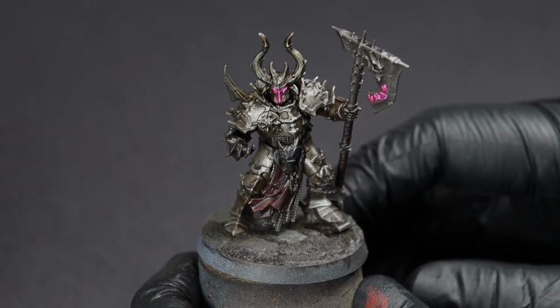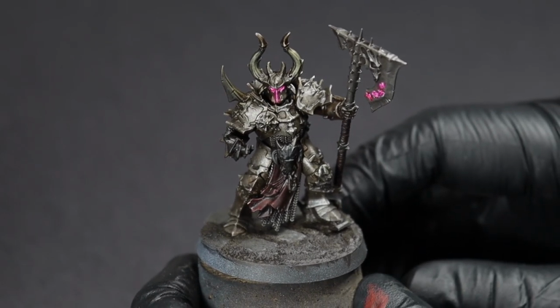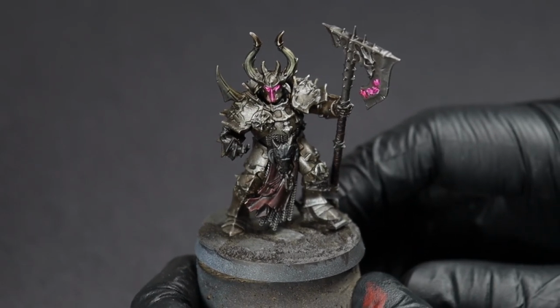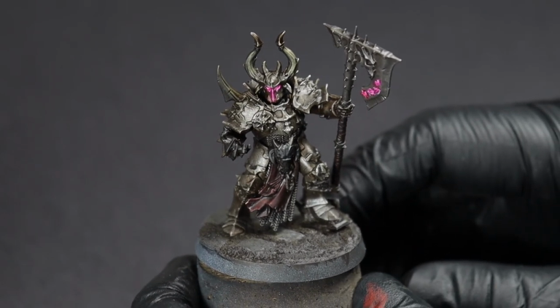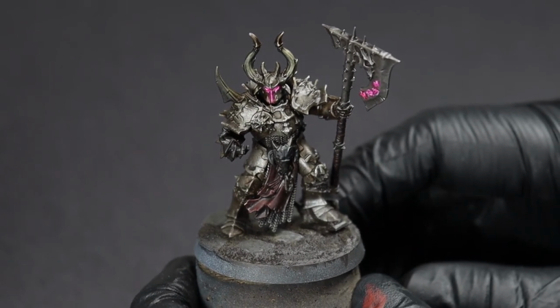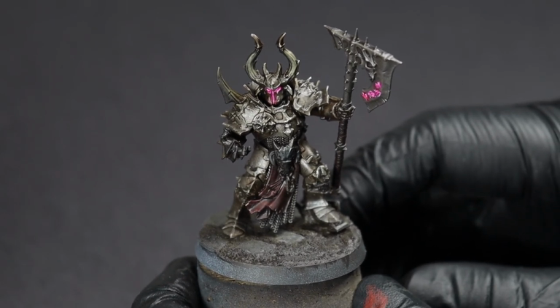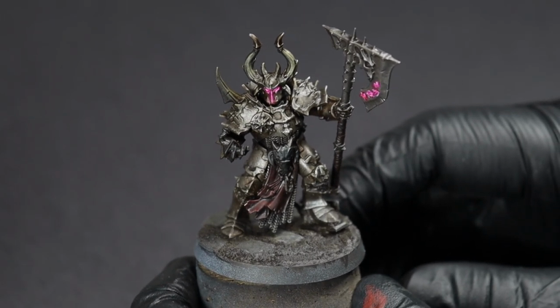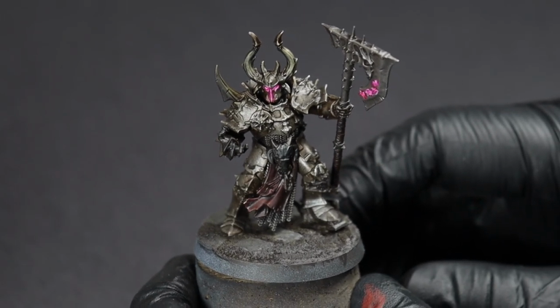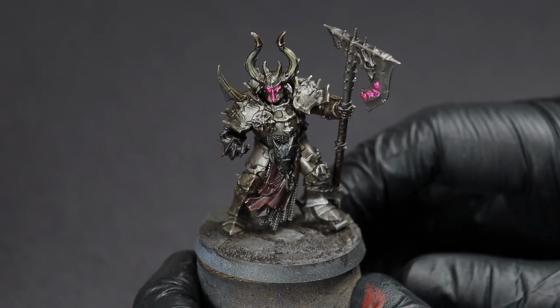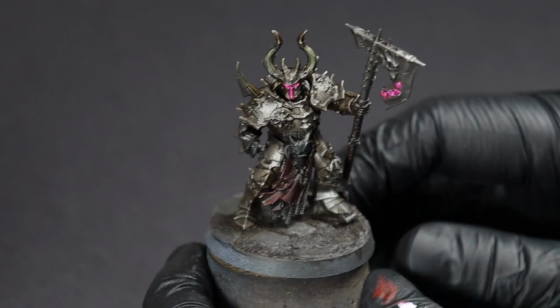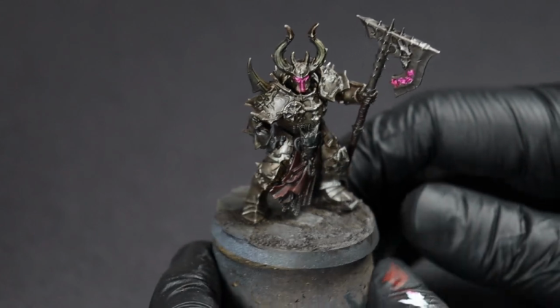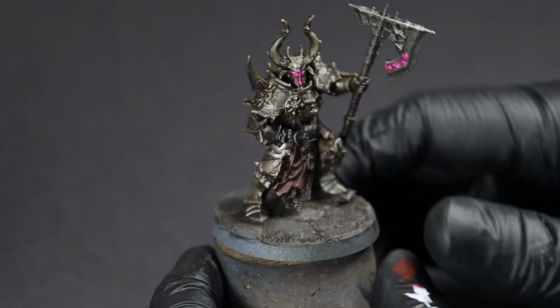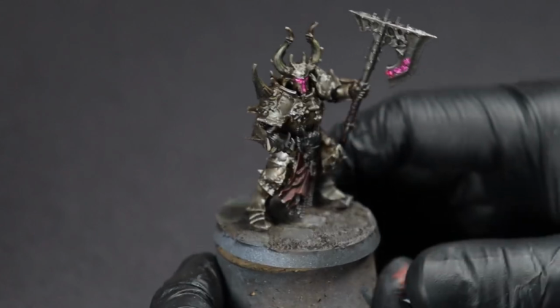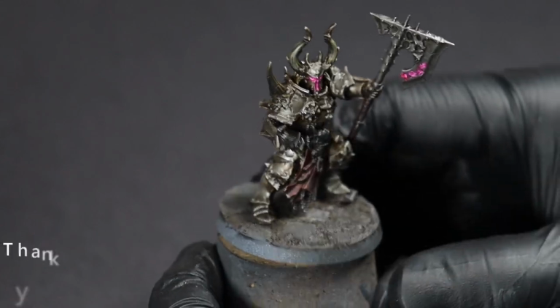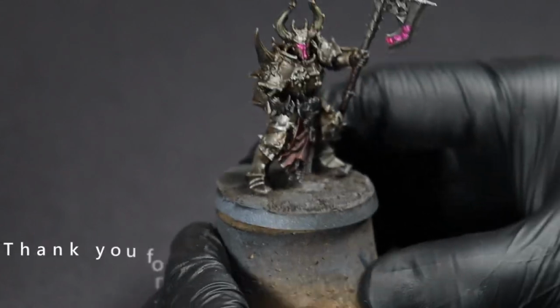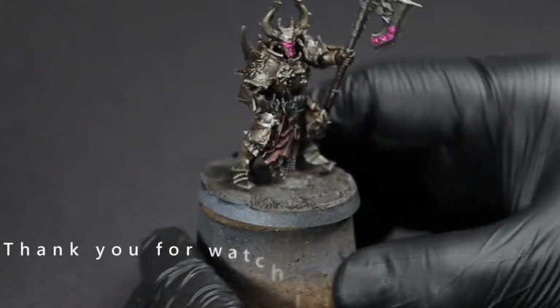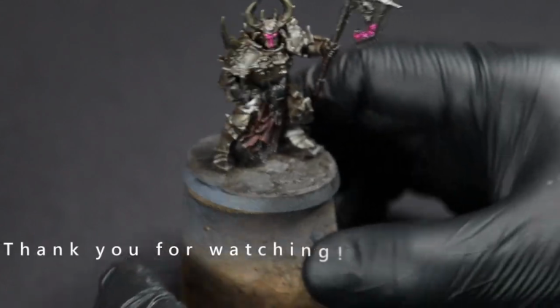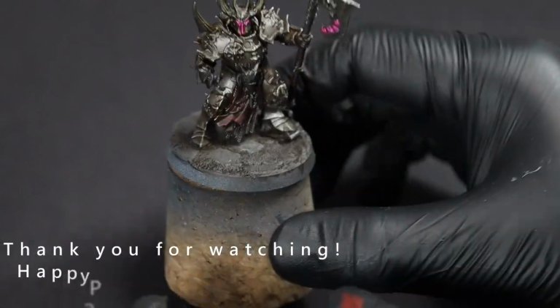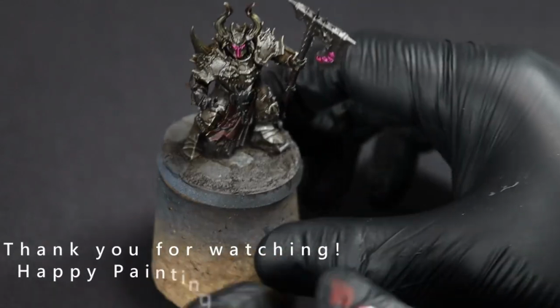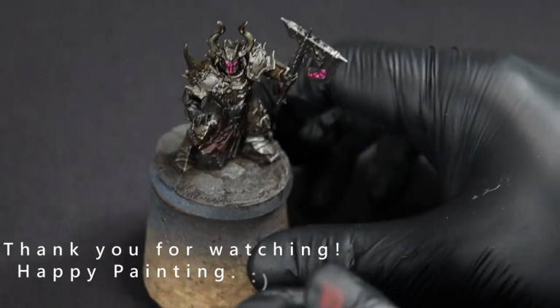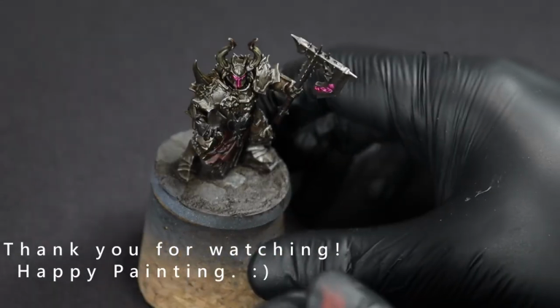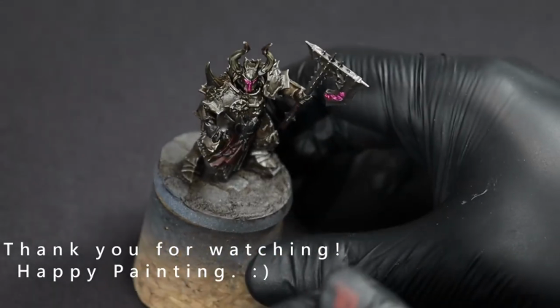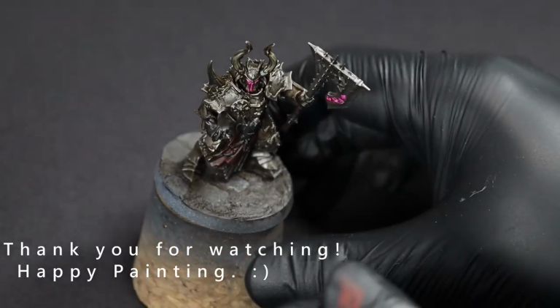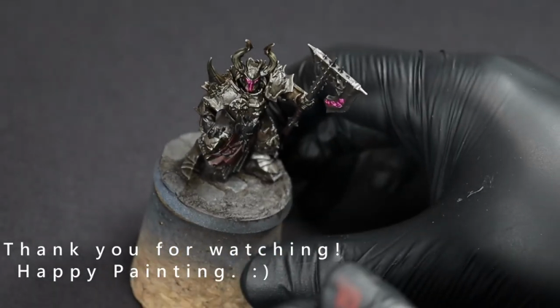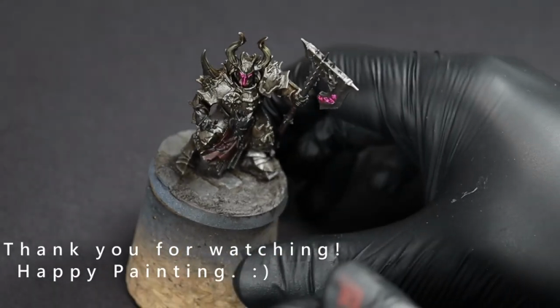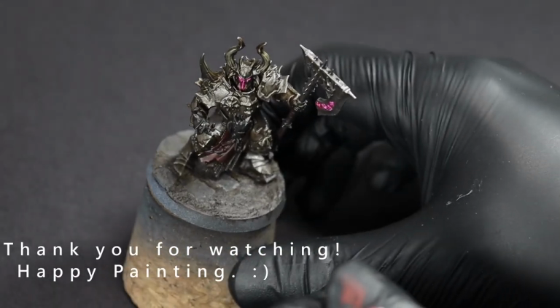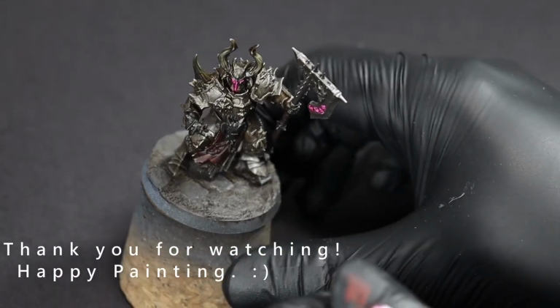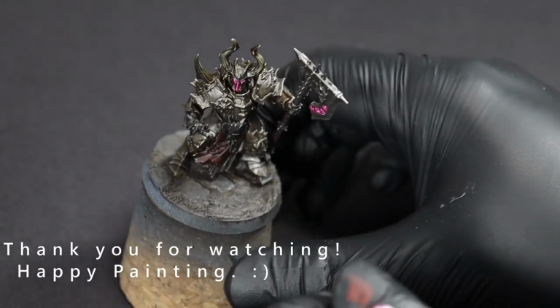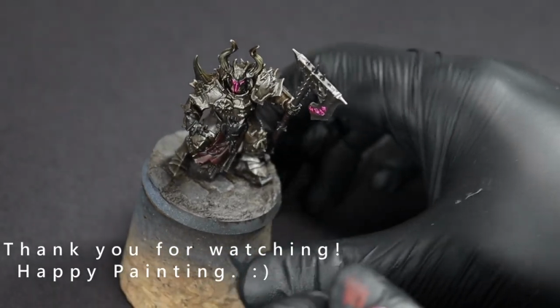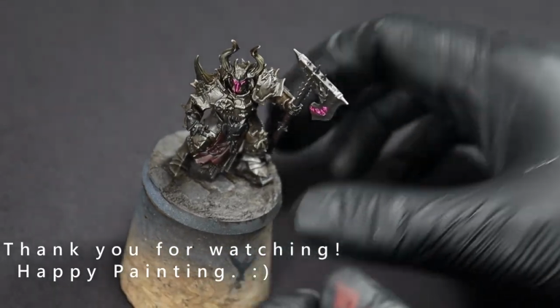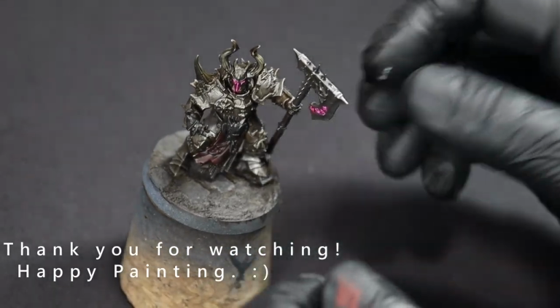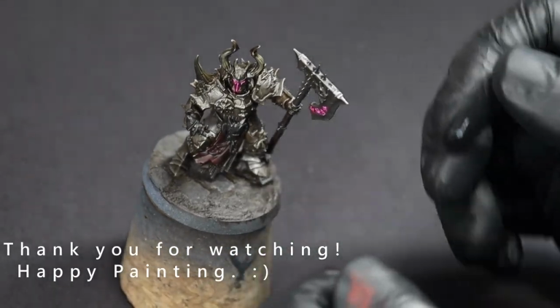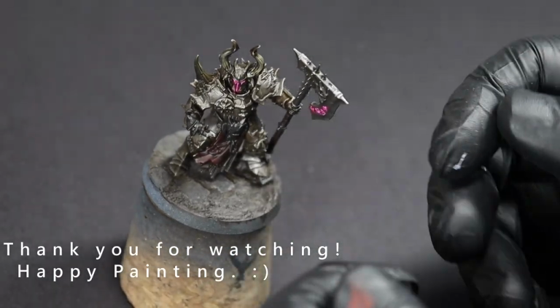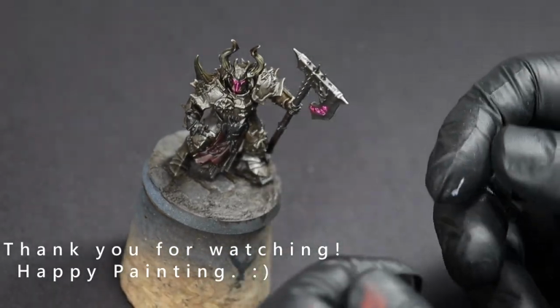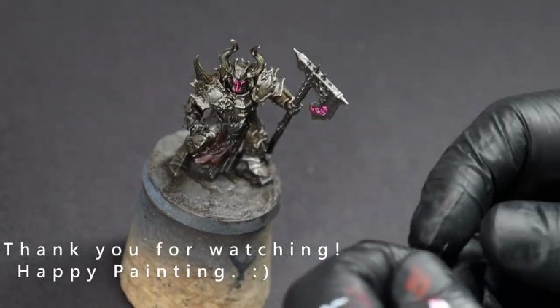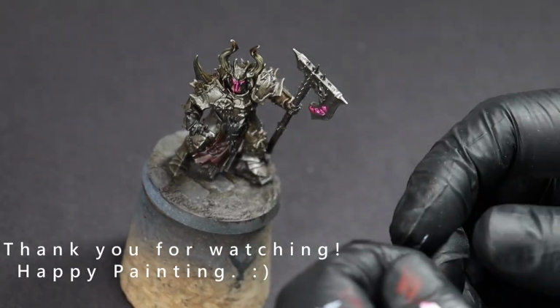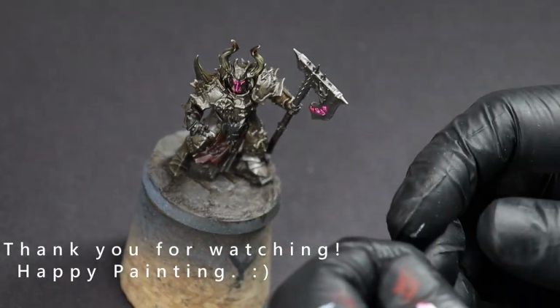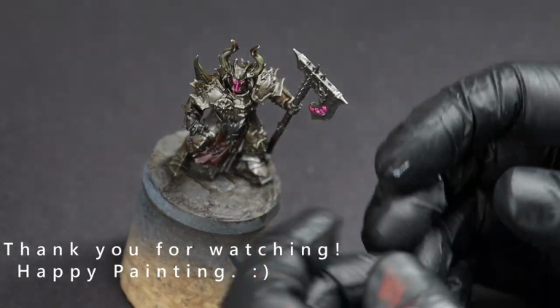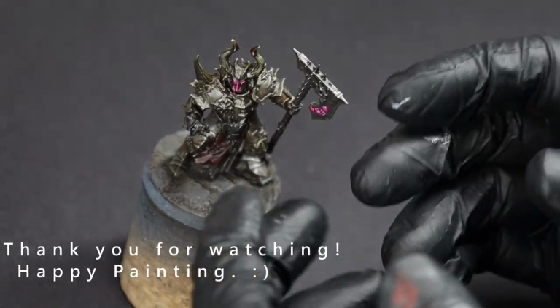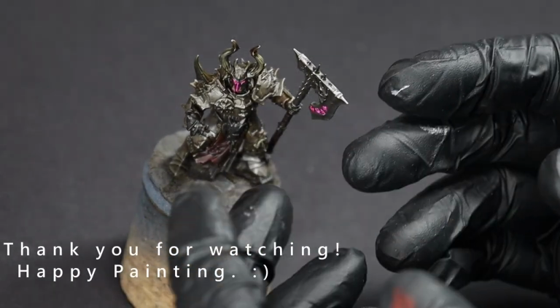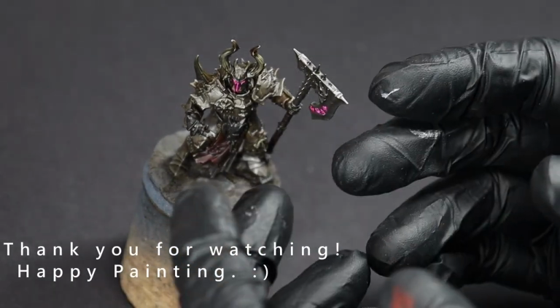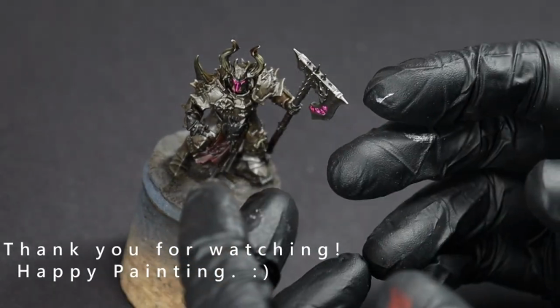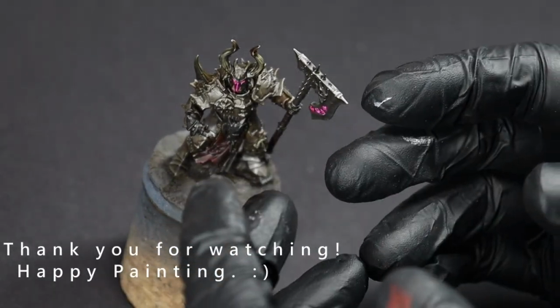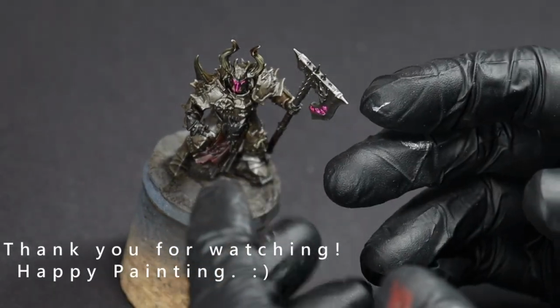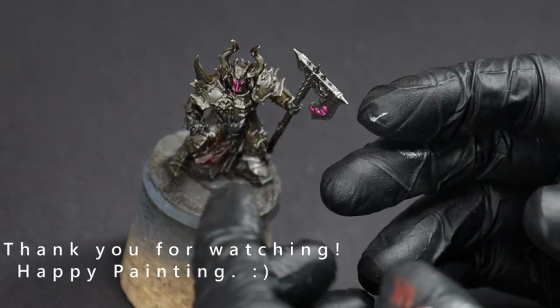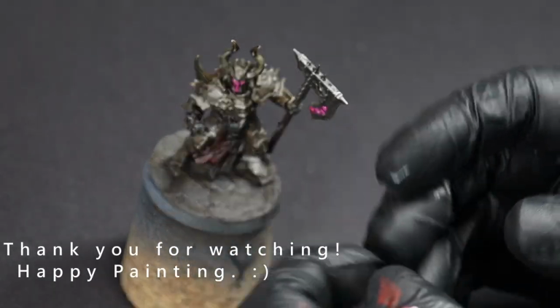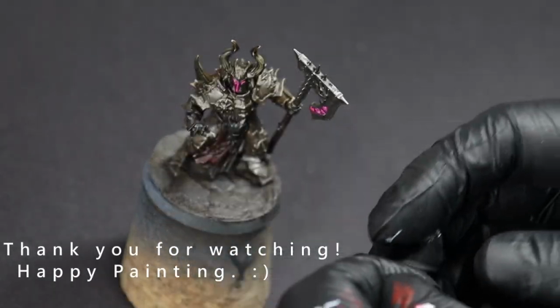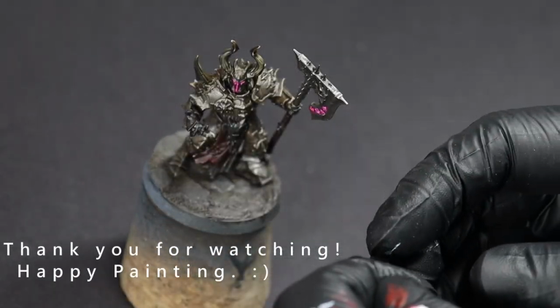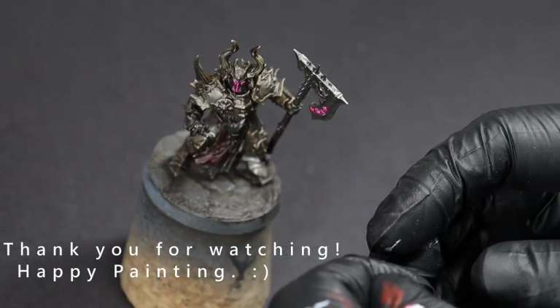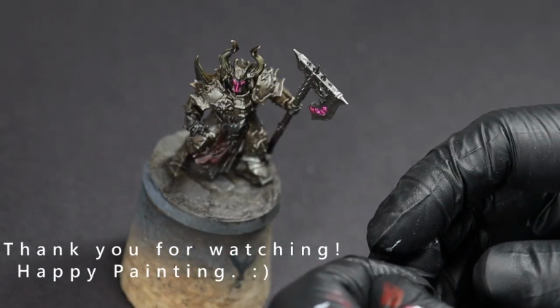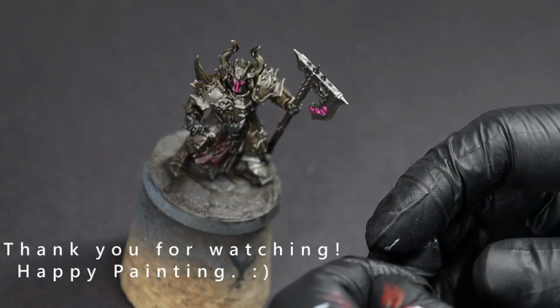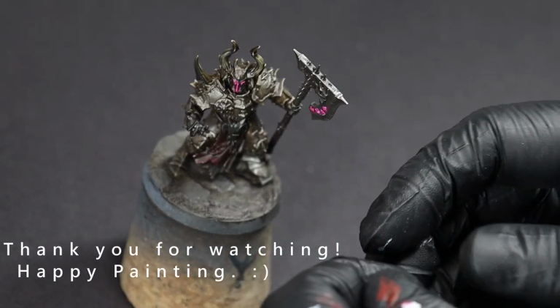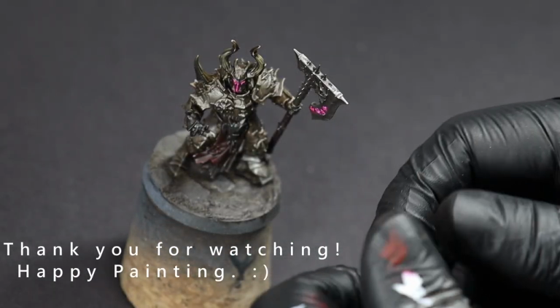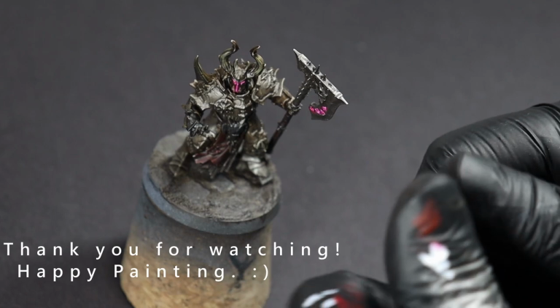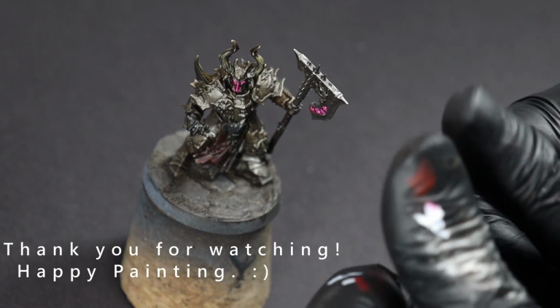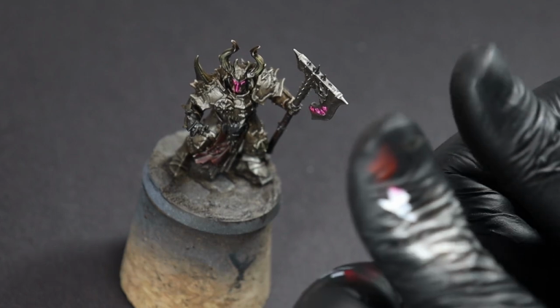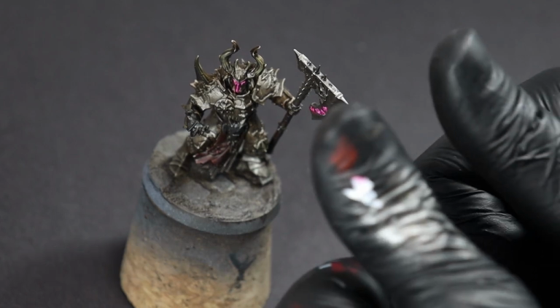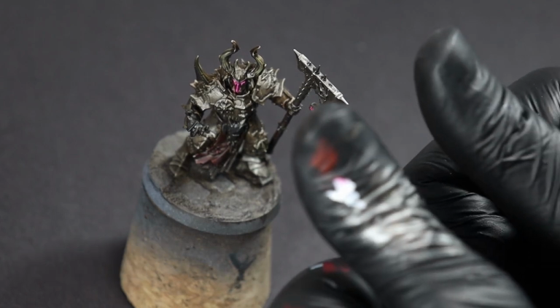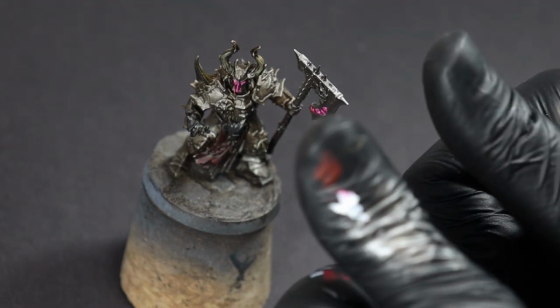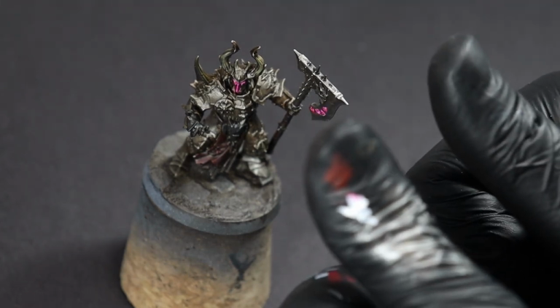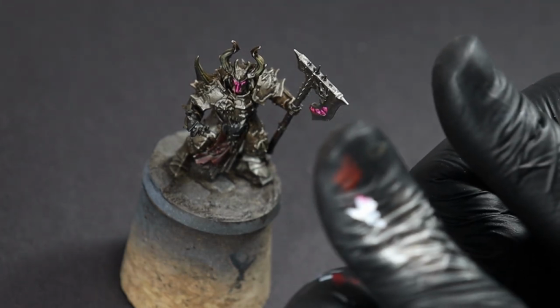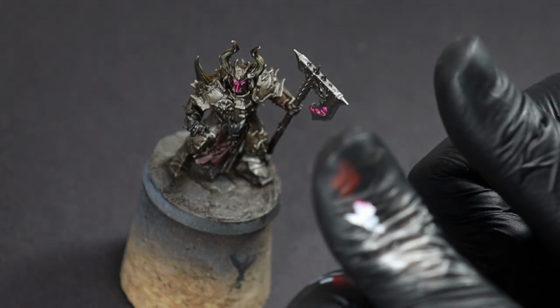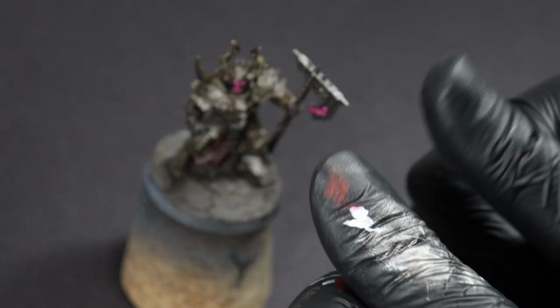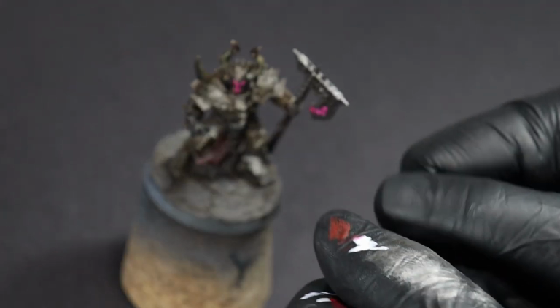But most of all, and as always, thank you for watching and happy painting.